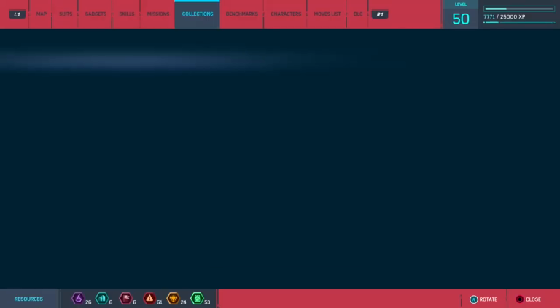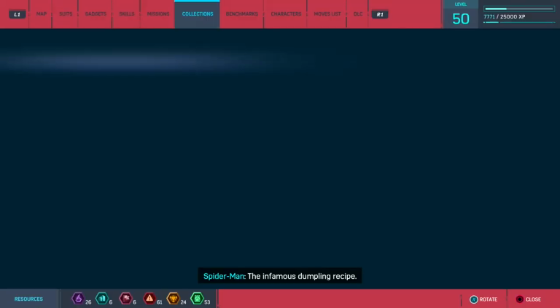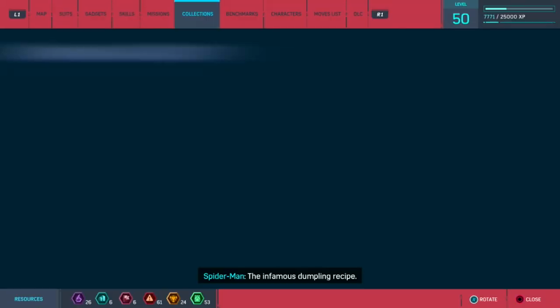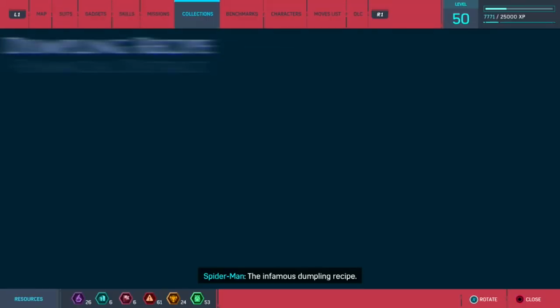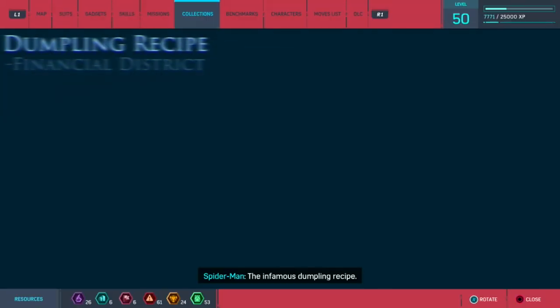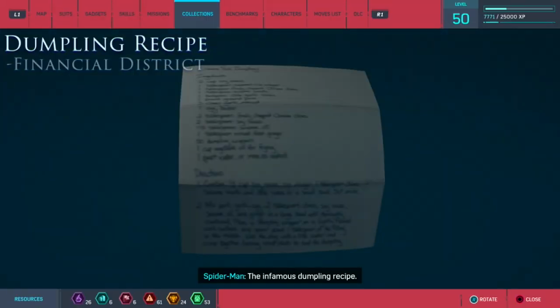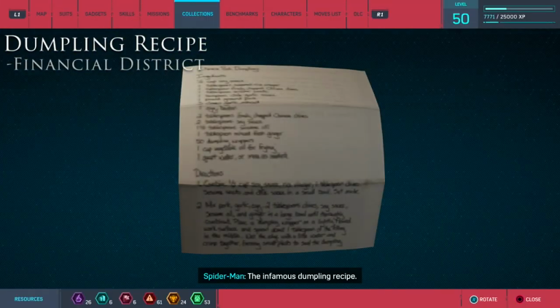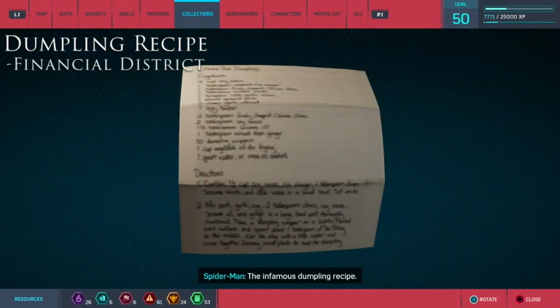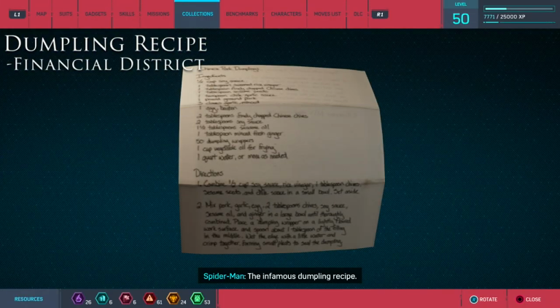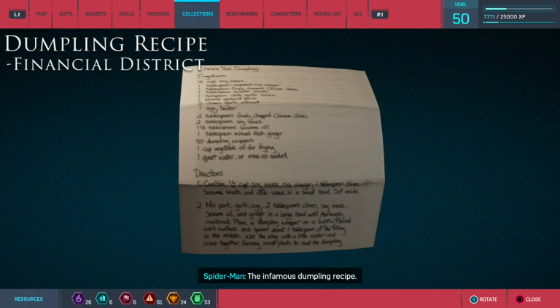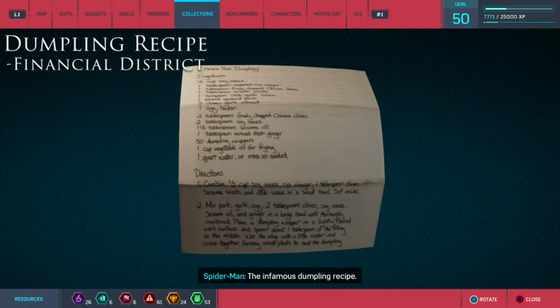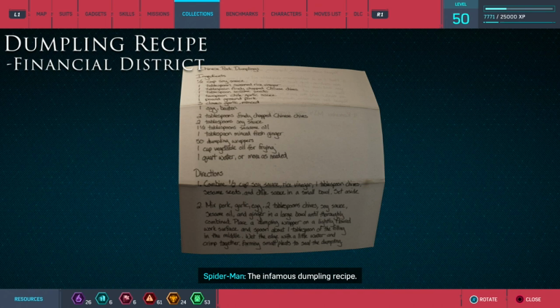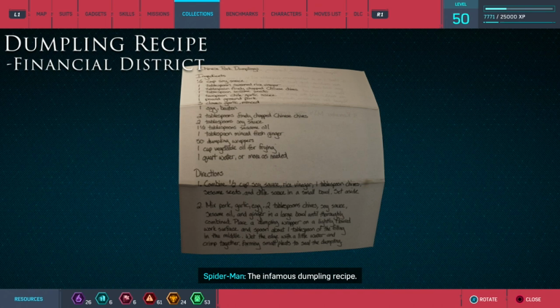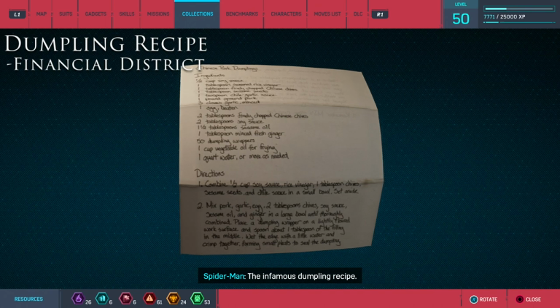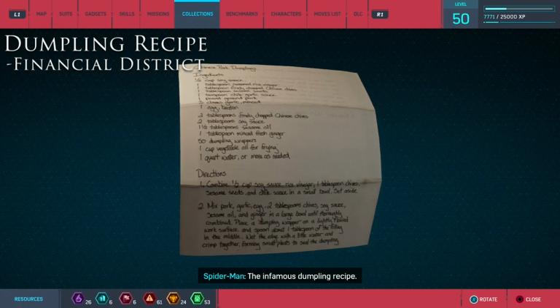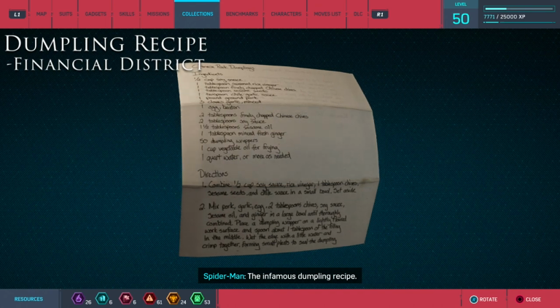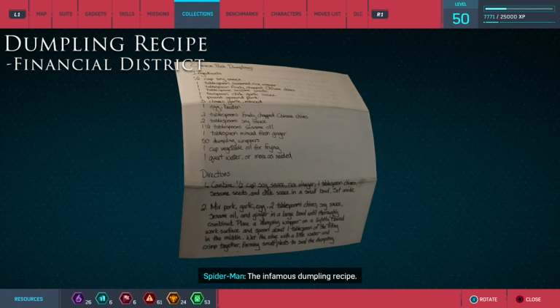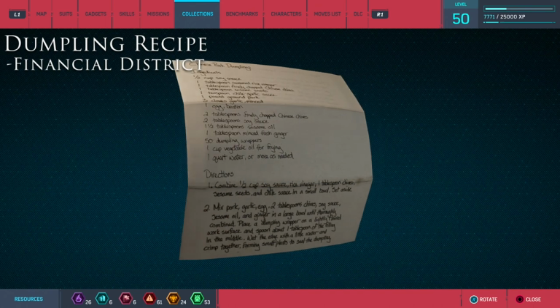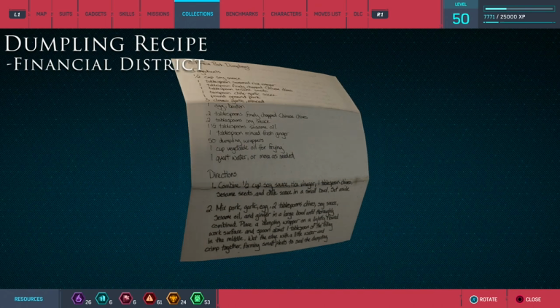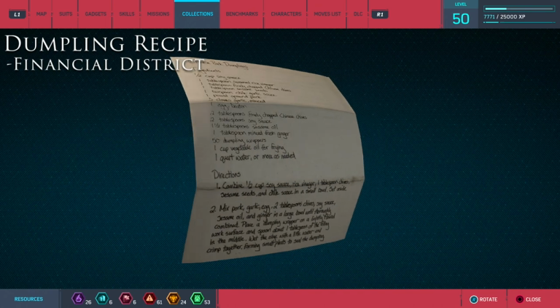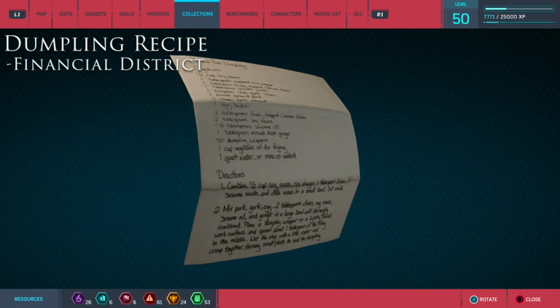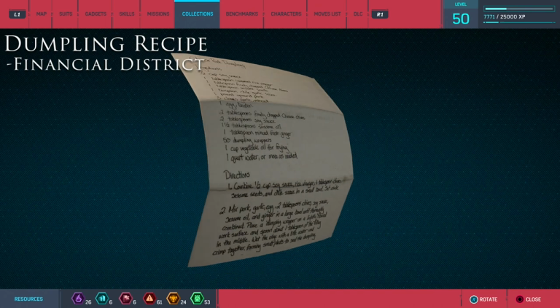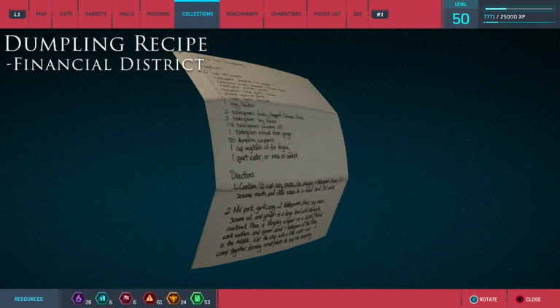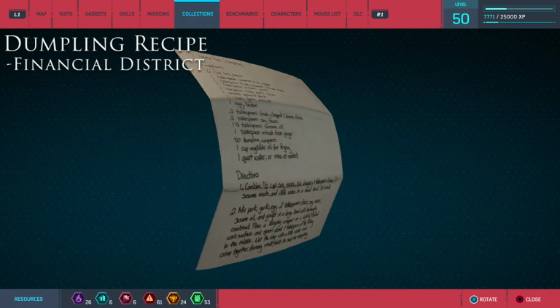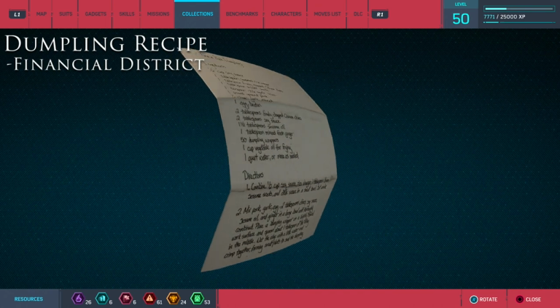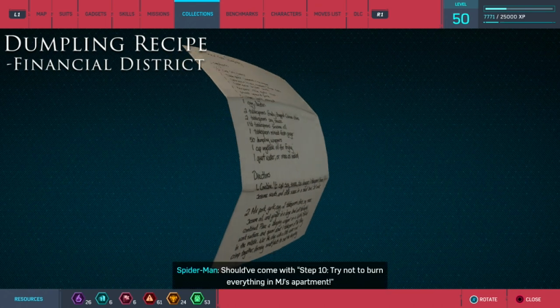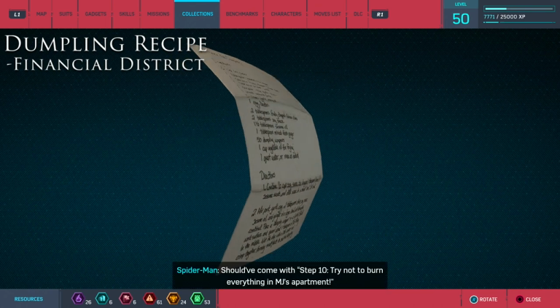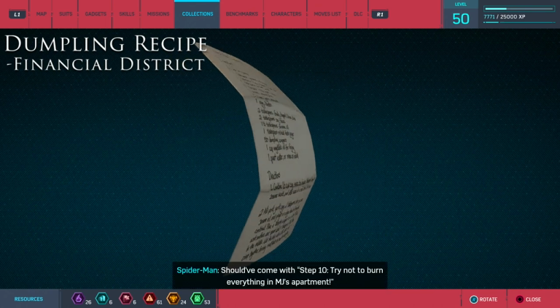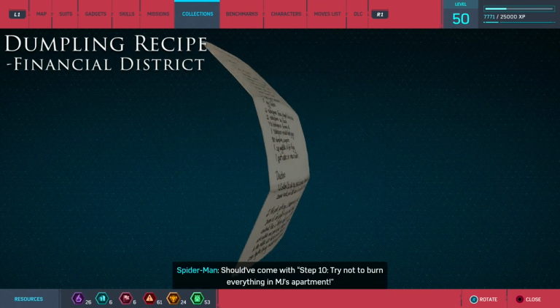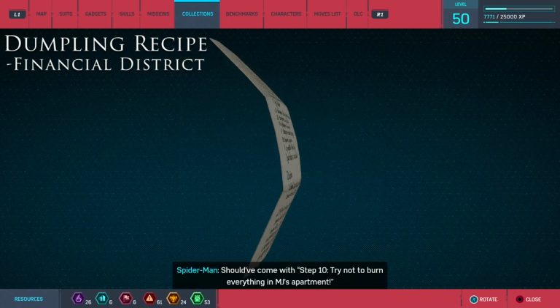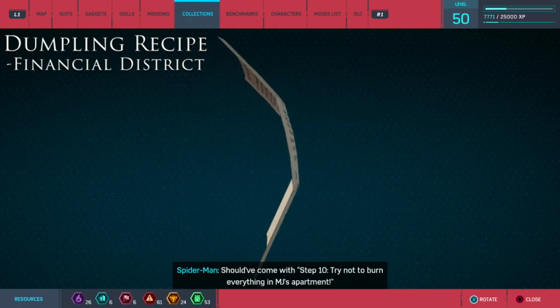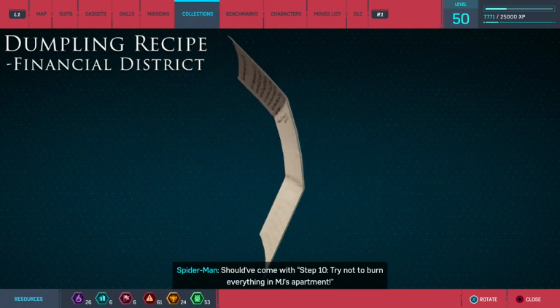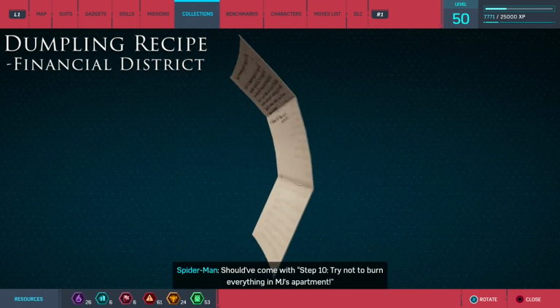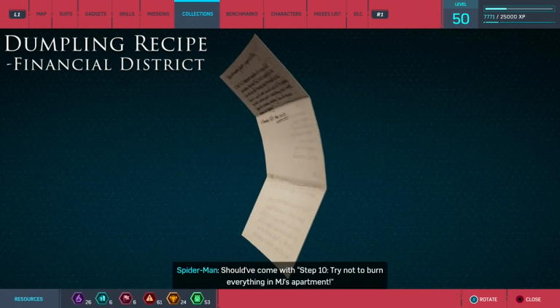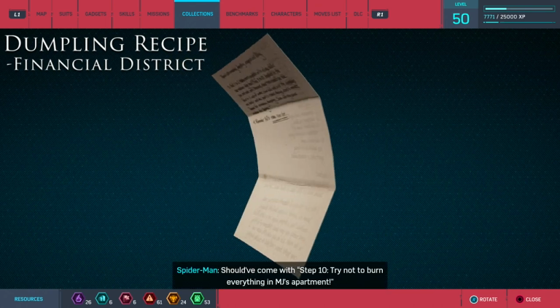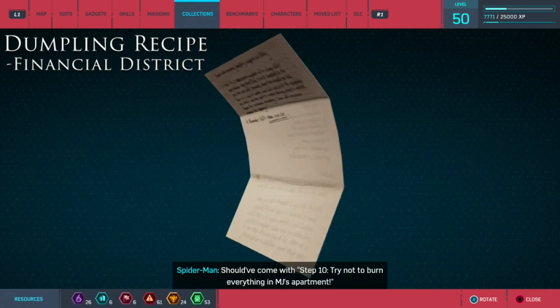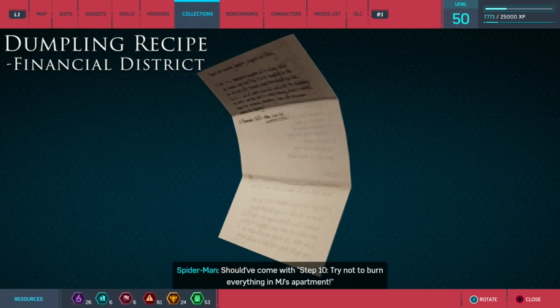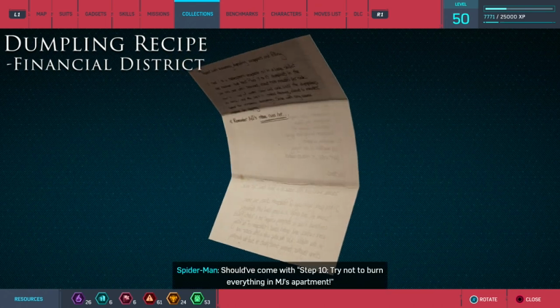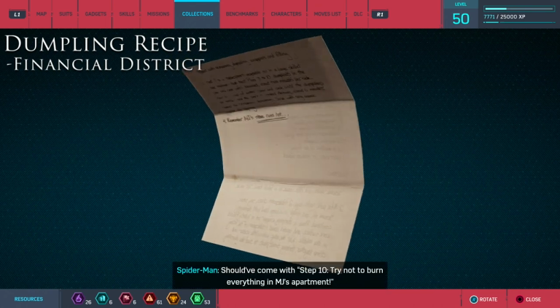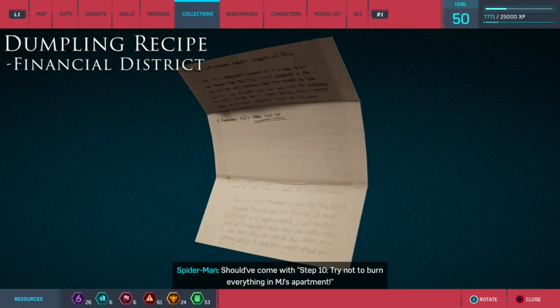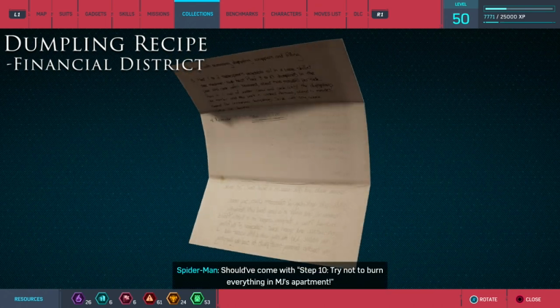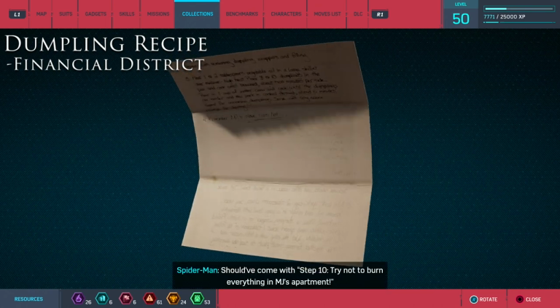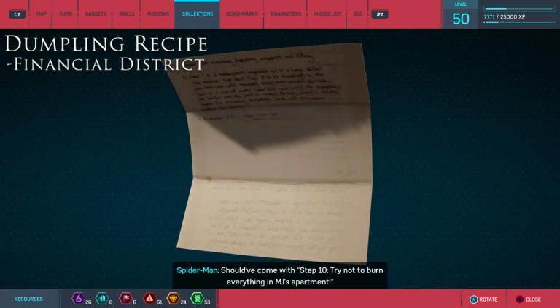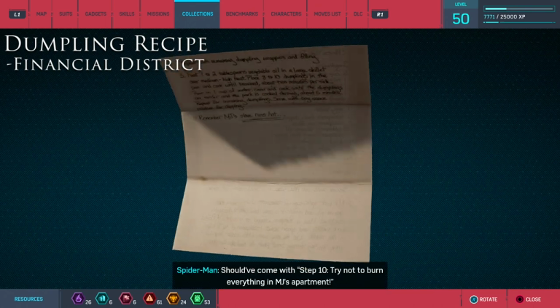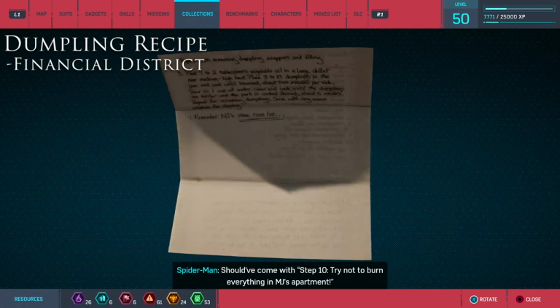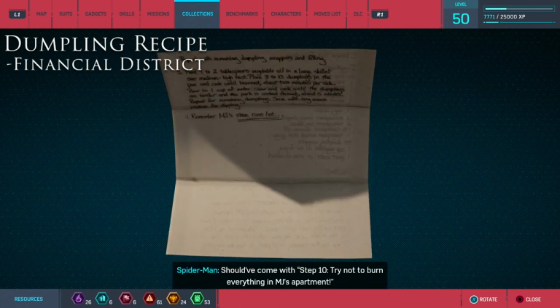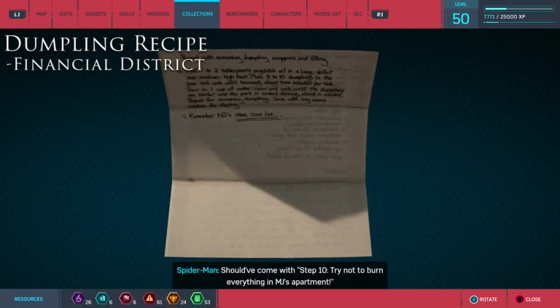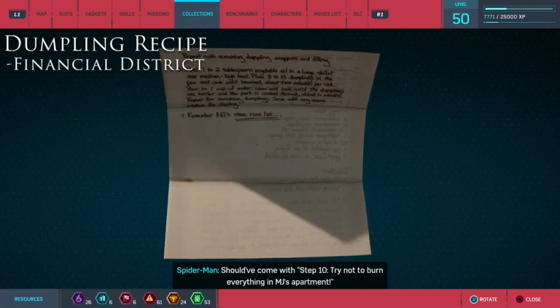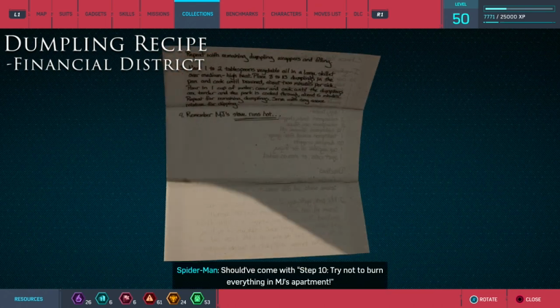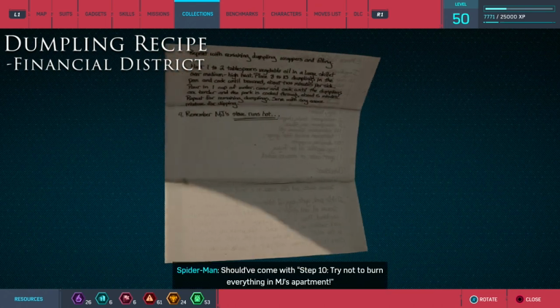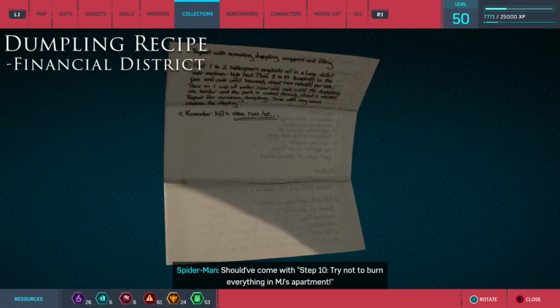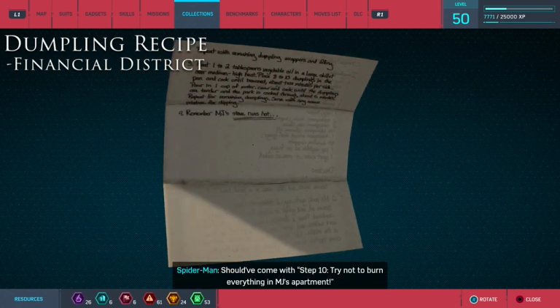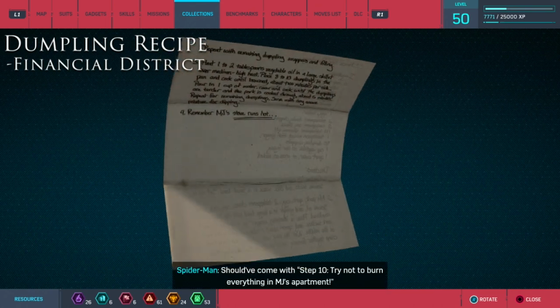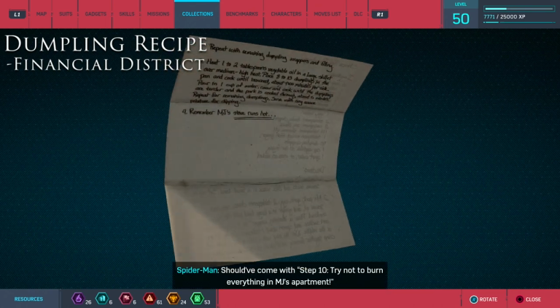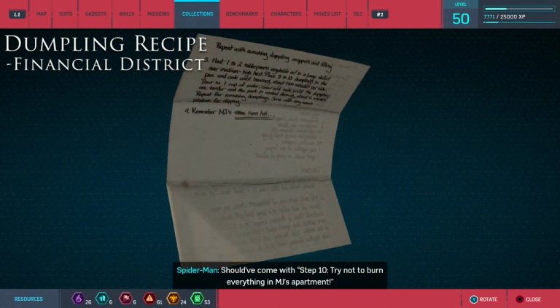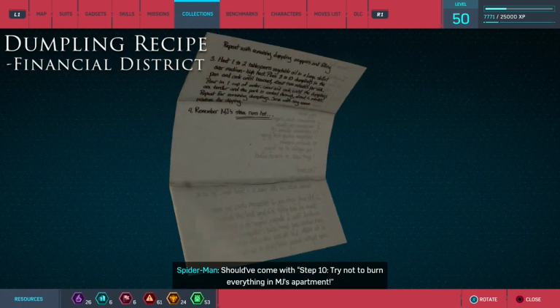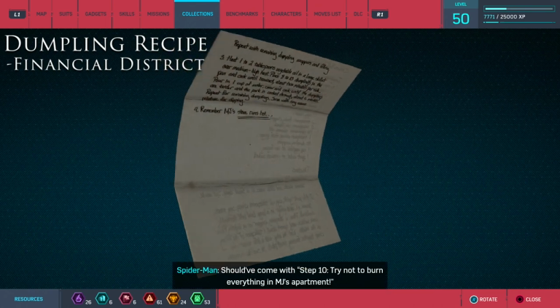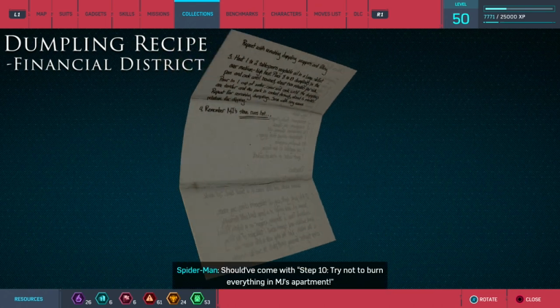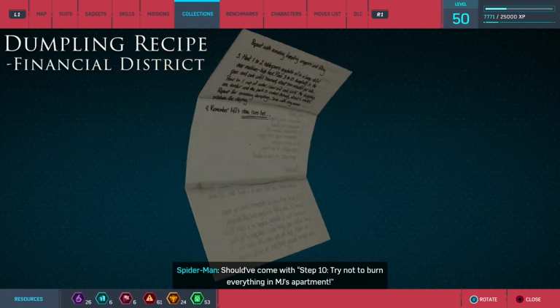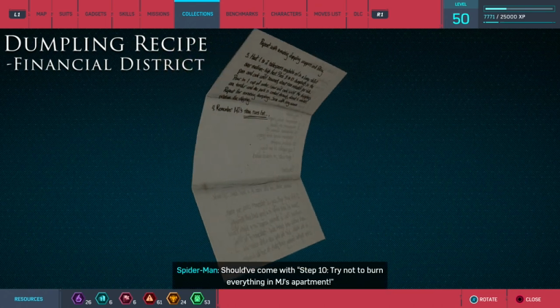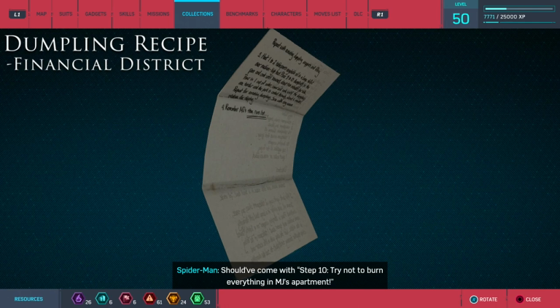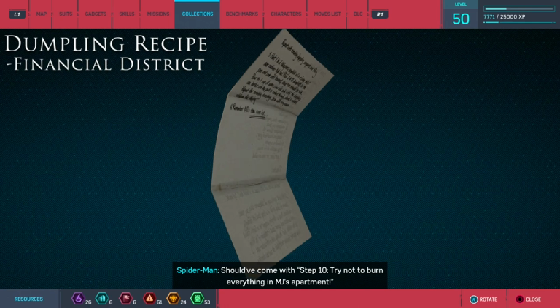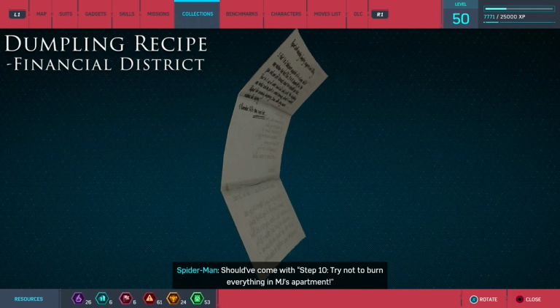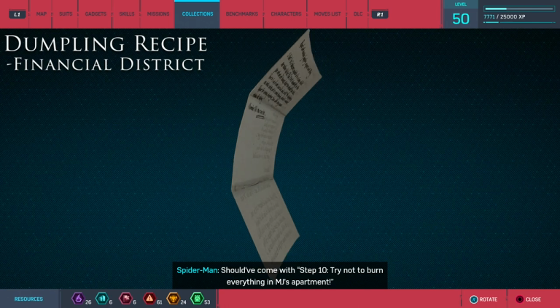The infamous dumpling recipe. Should have come with step 10: try not to burn everything in MJ's apartment.